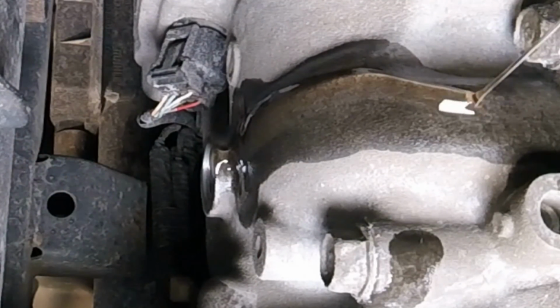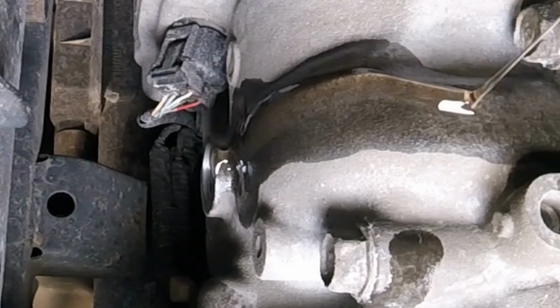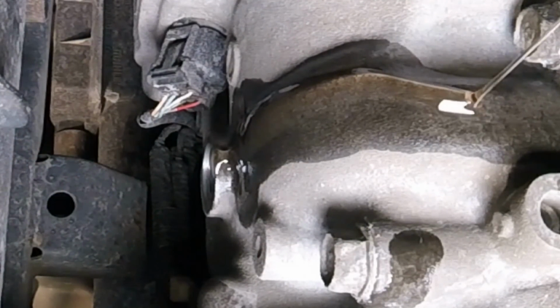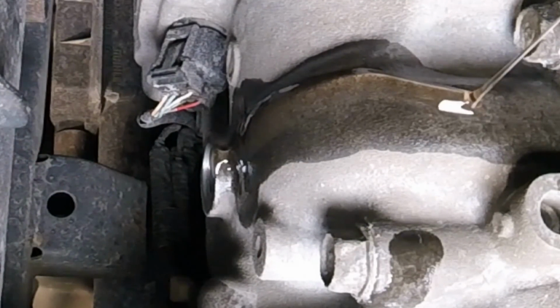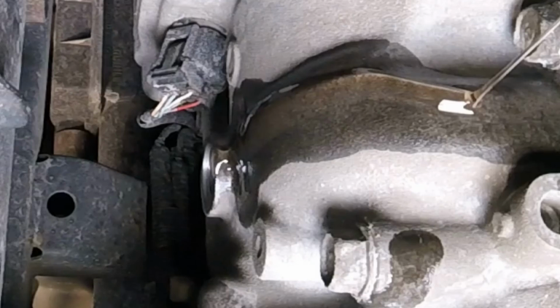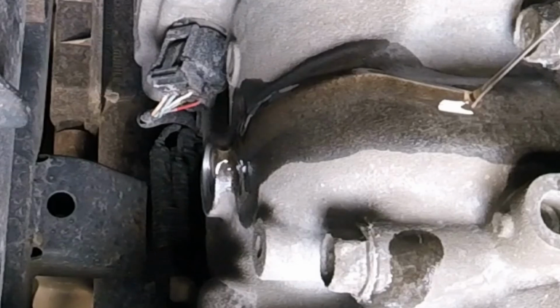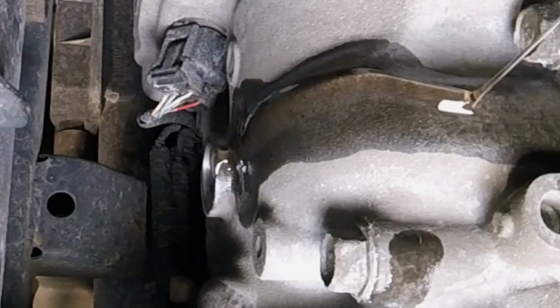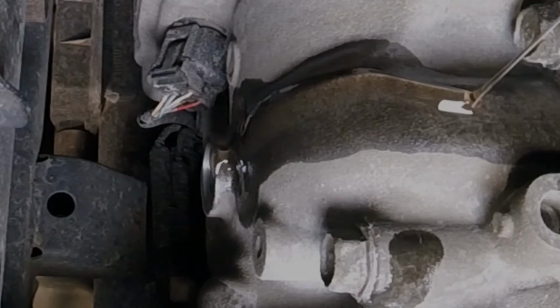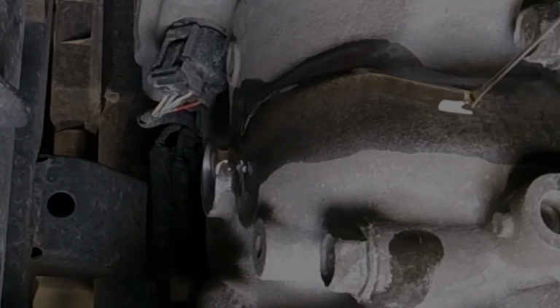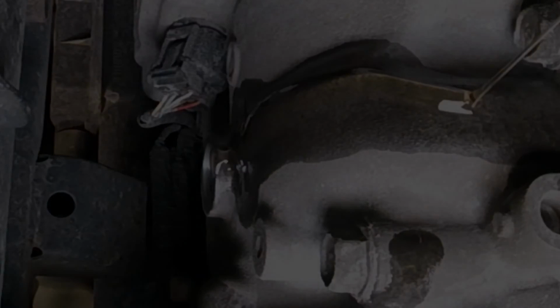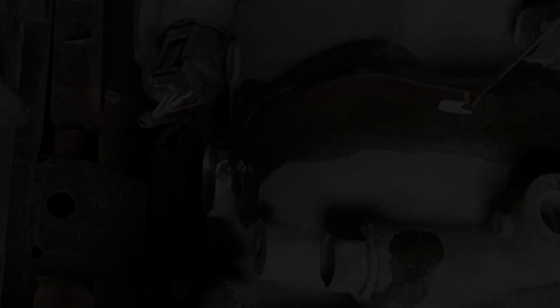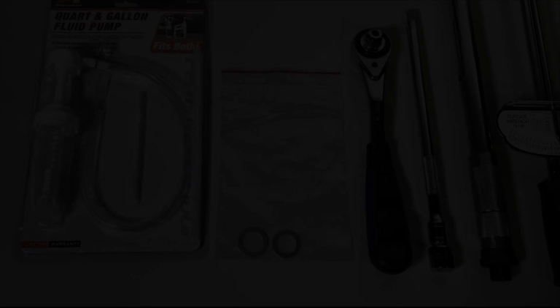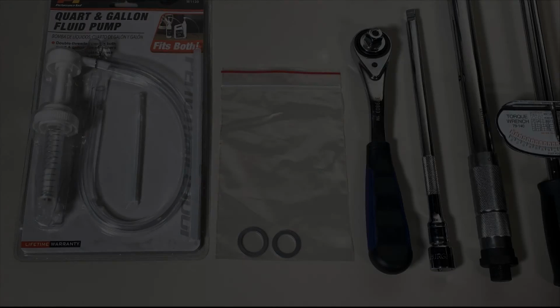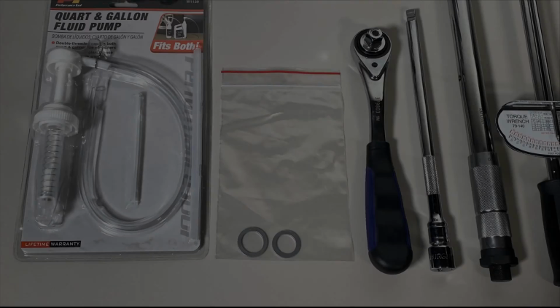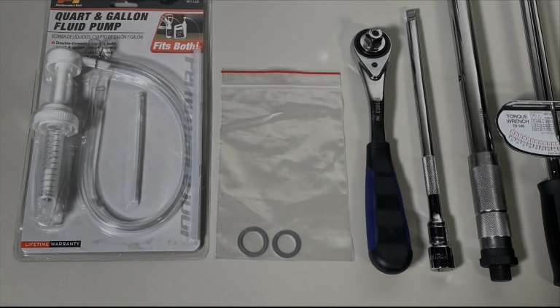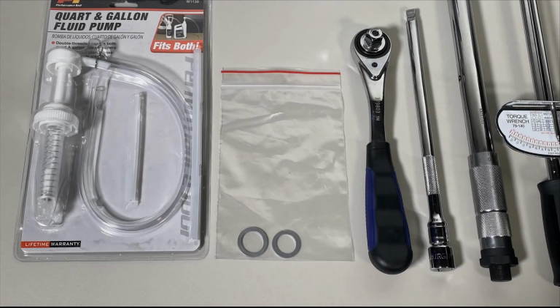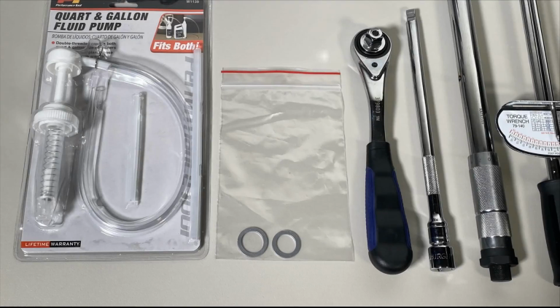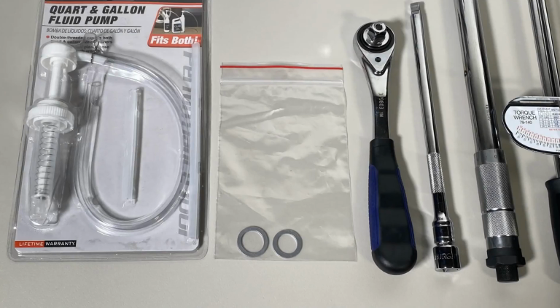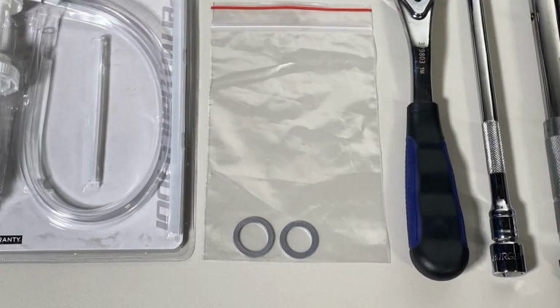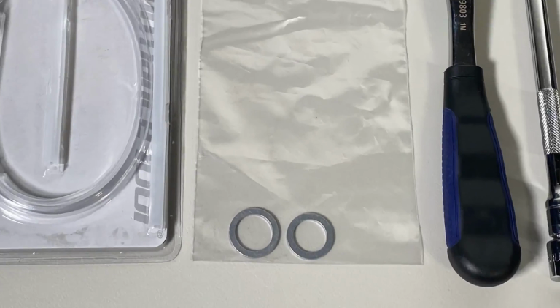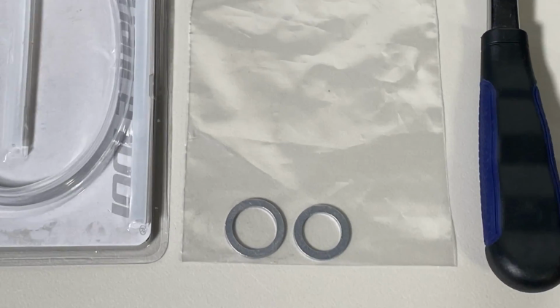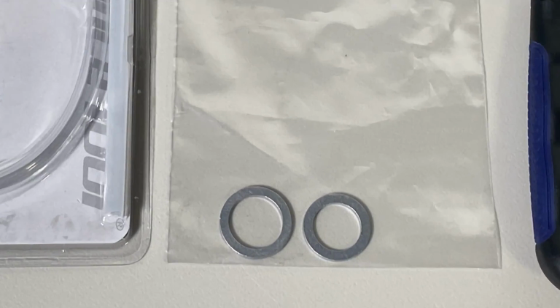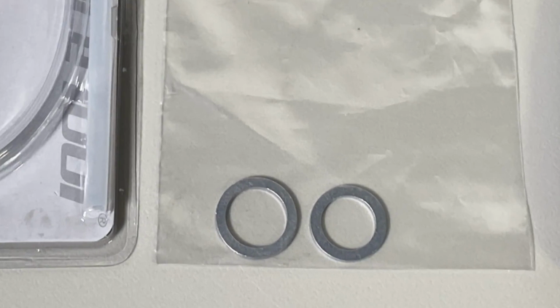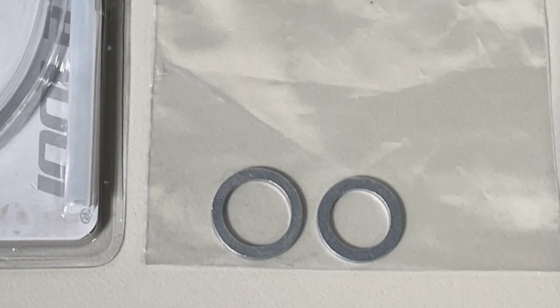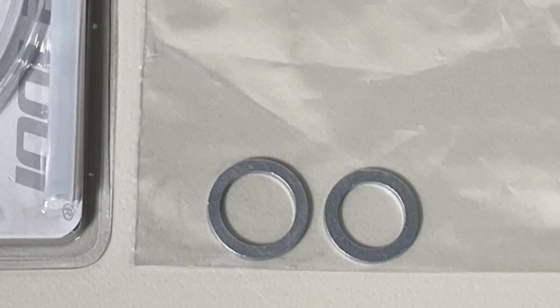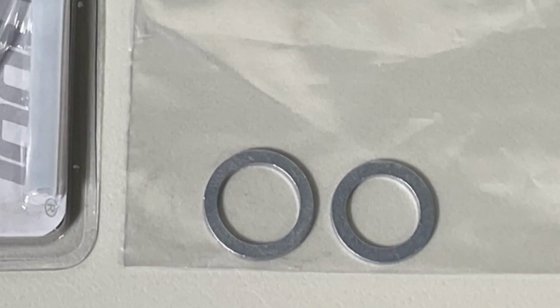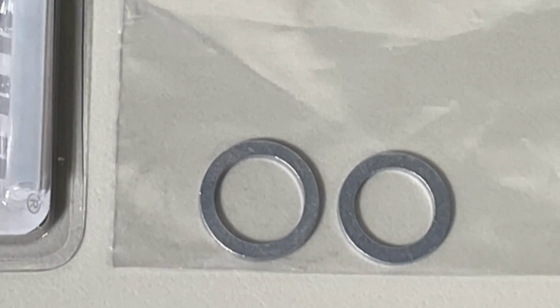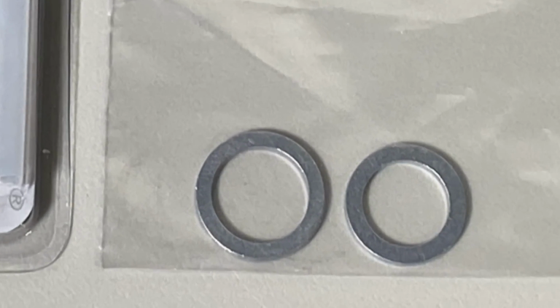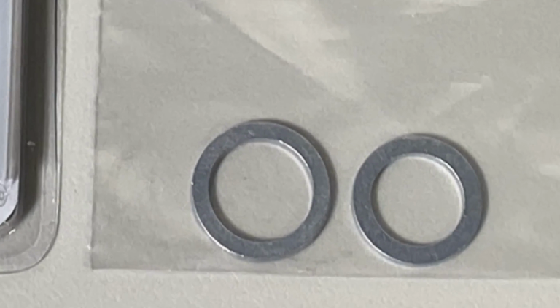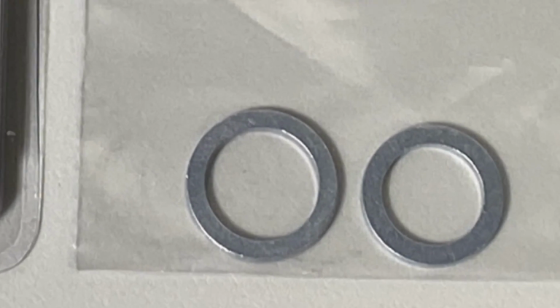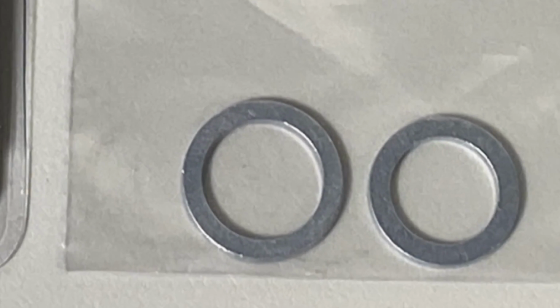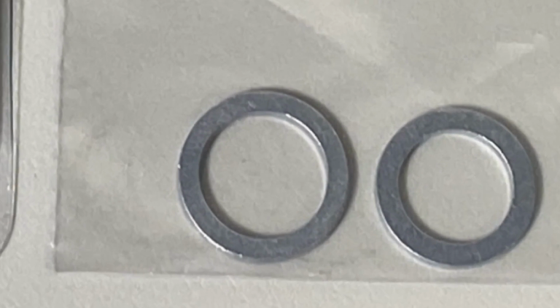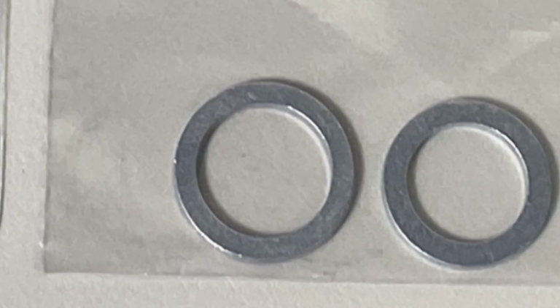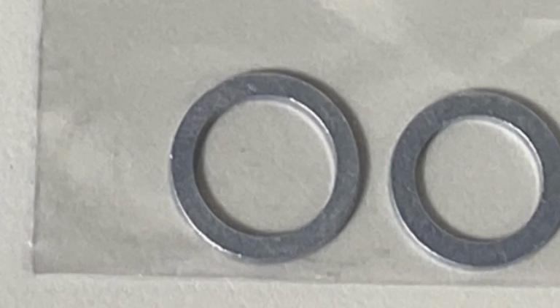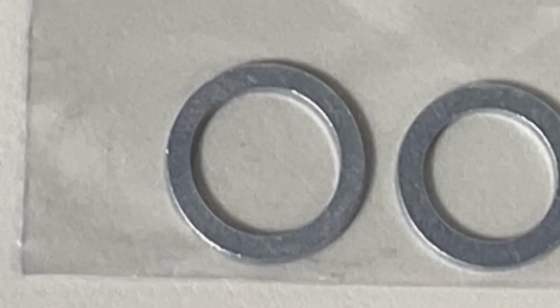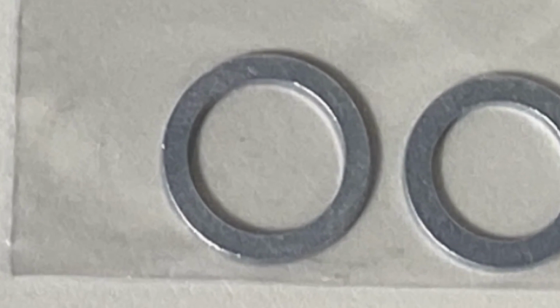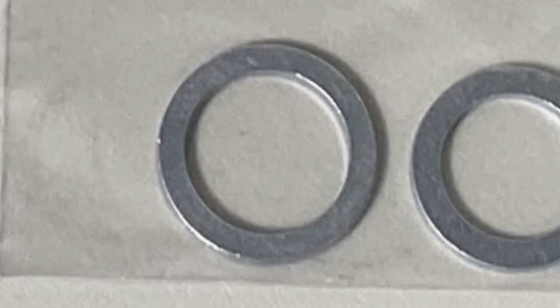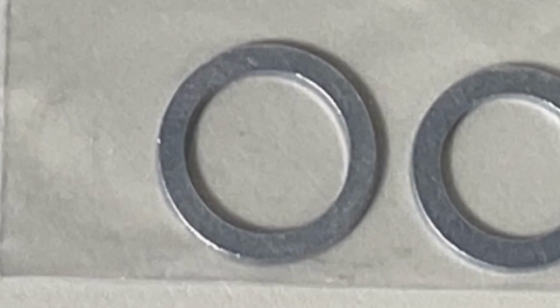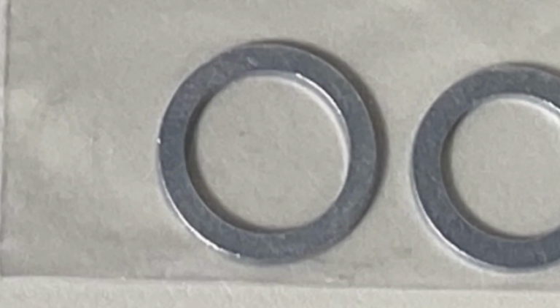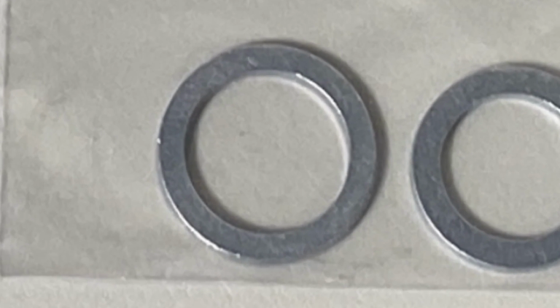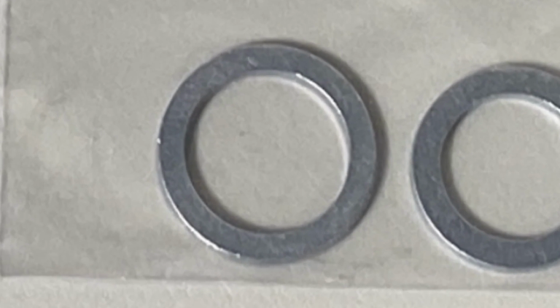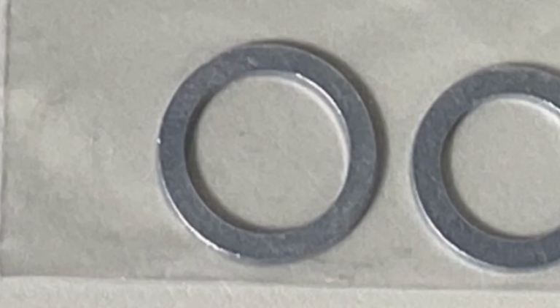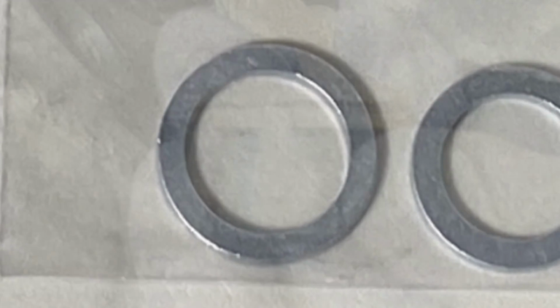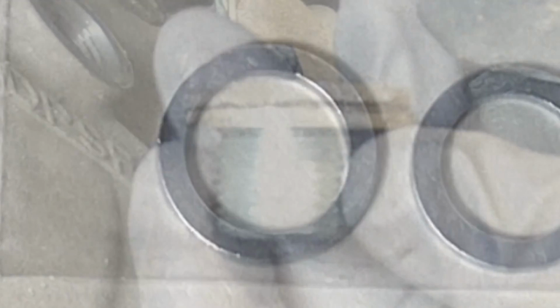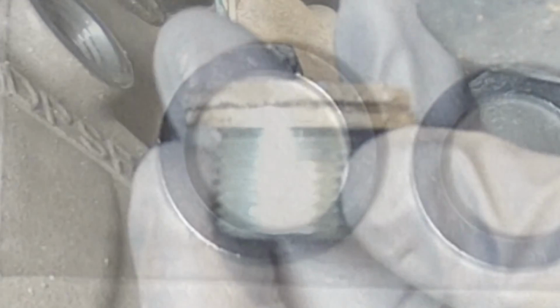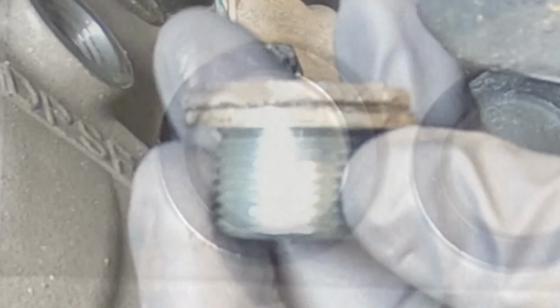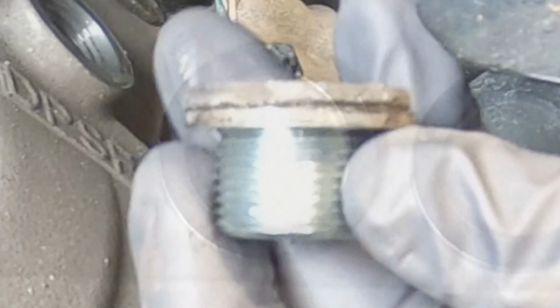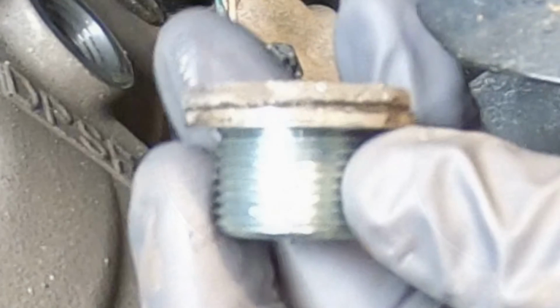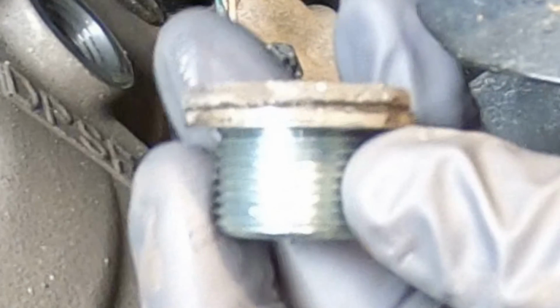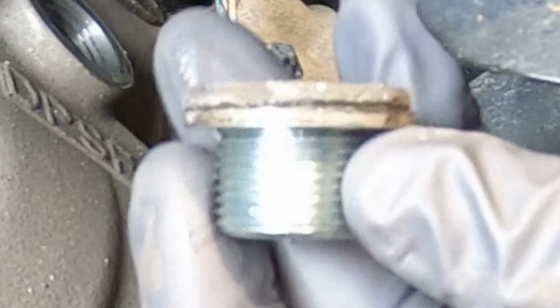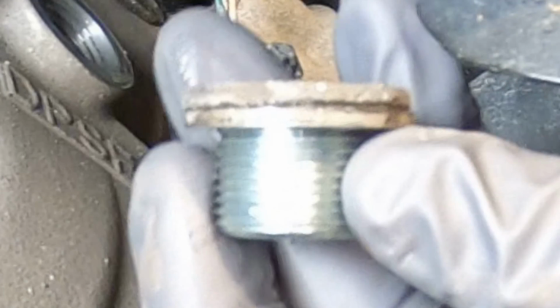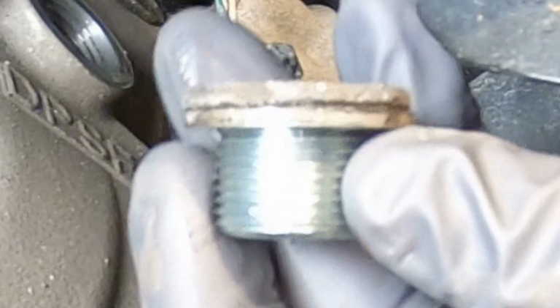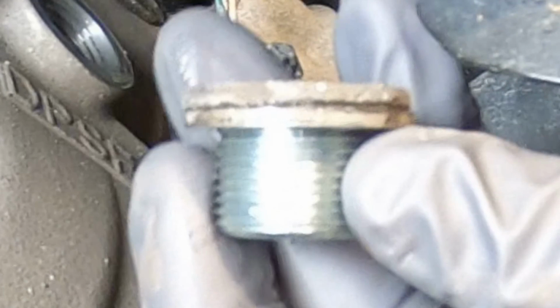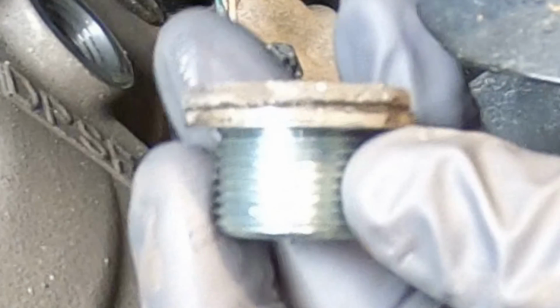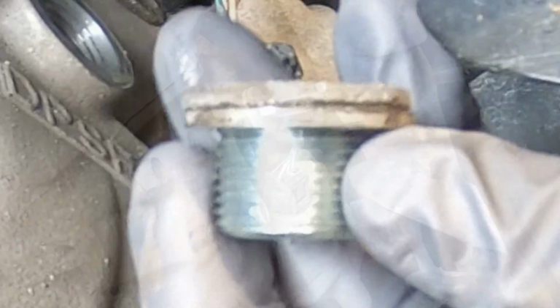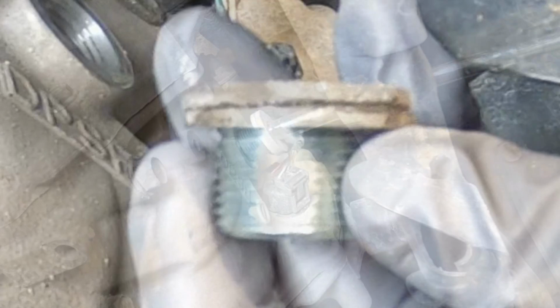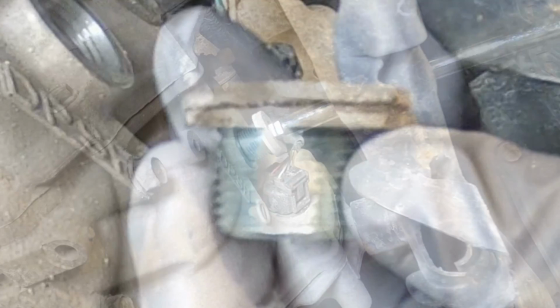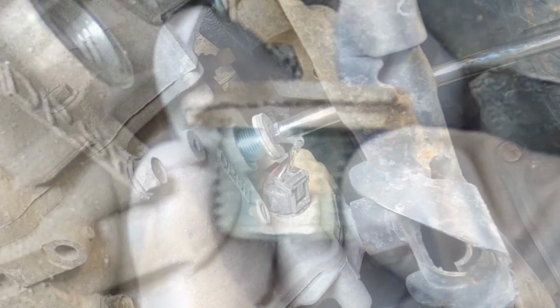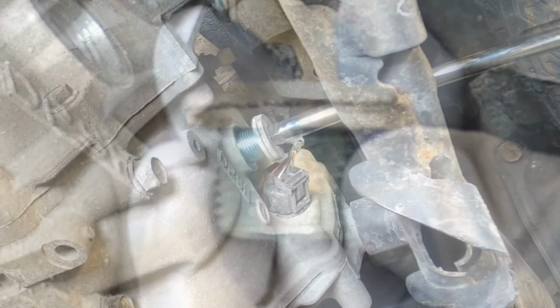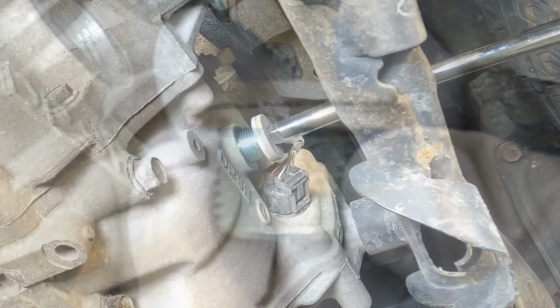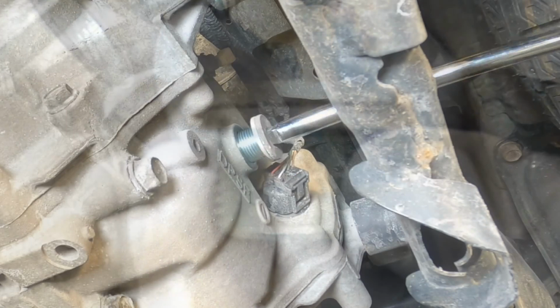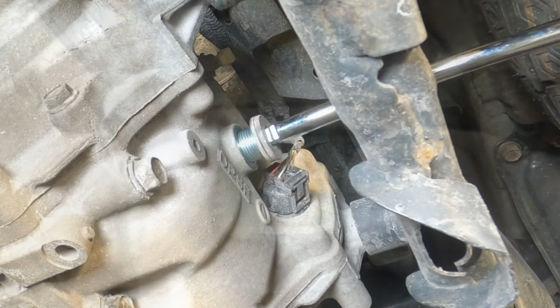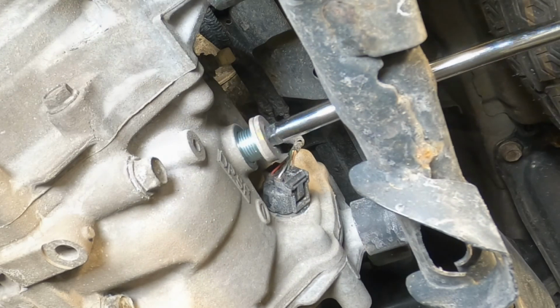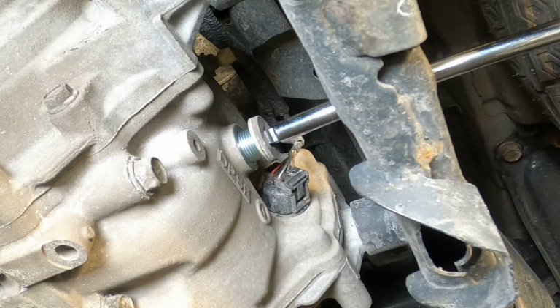Now you install a new crush washer and the fill plug and torque it to 35 foot-pounds, and you're done. You can drive the vehicle as normal at this point.